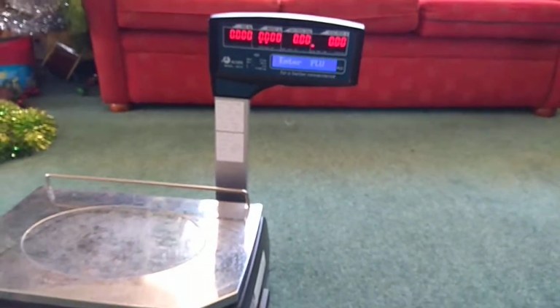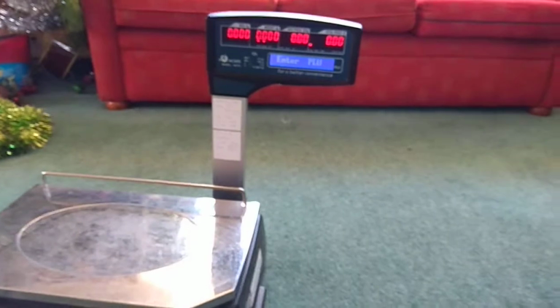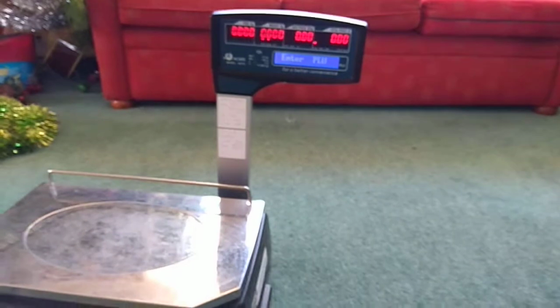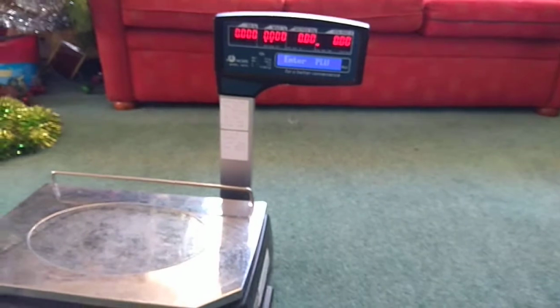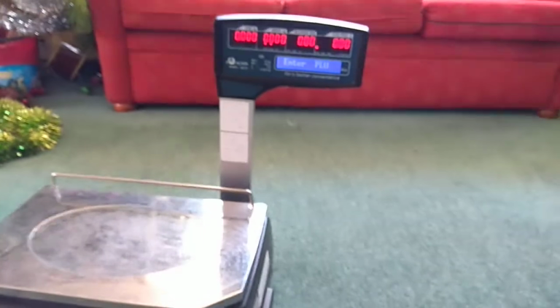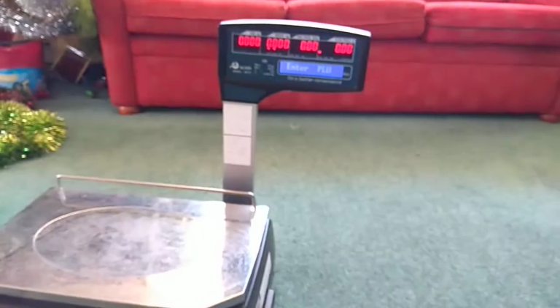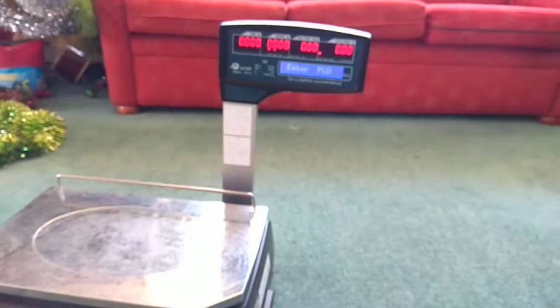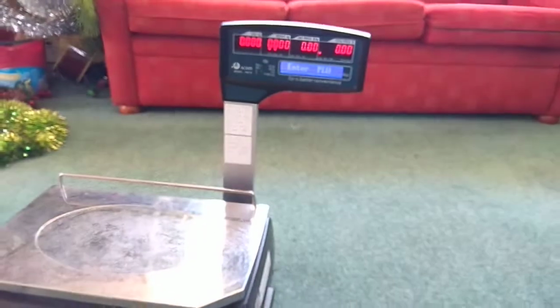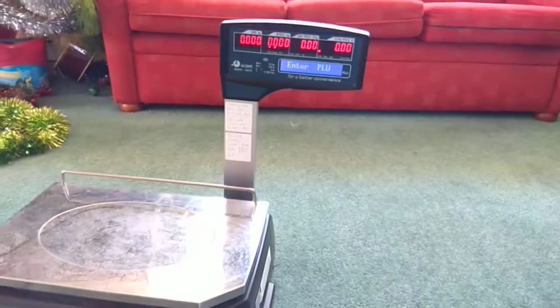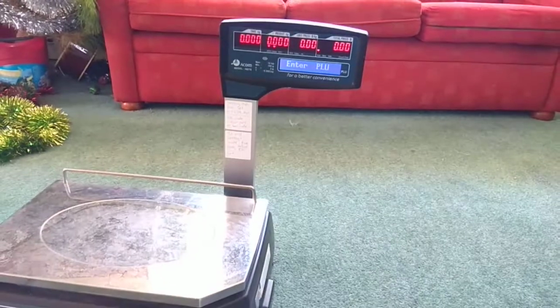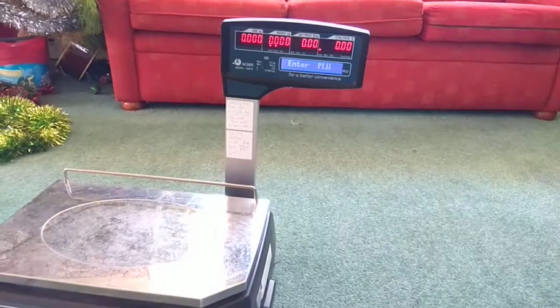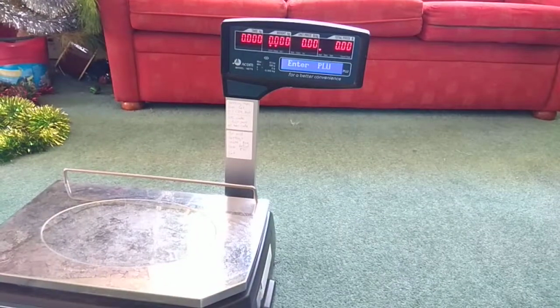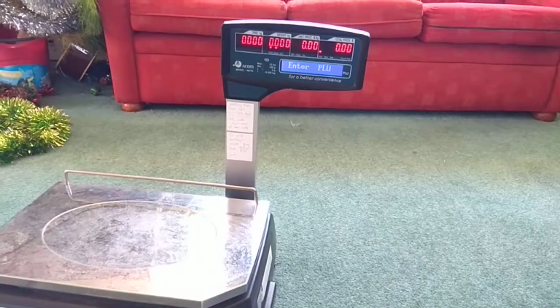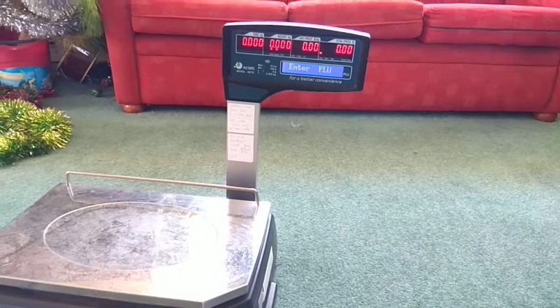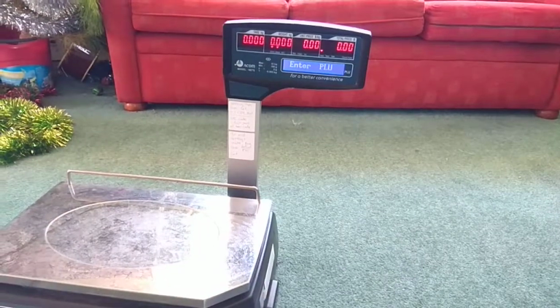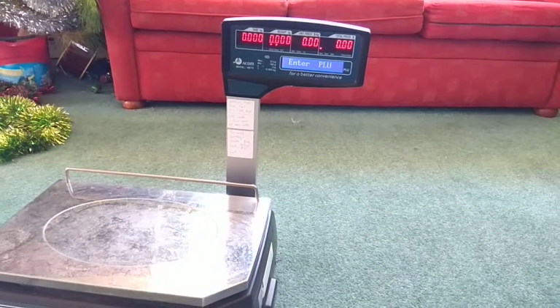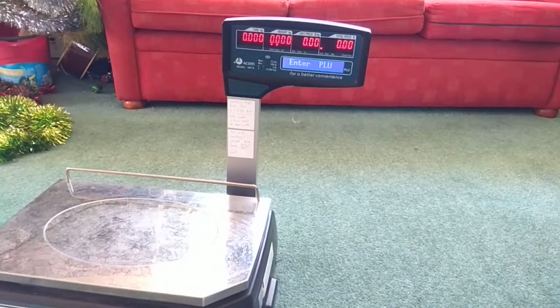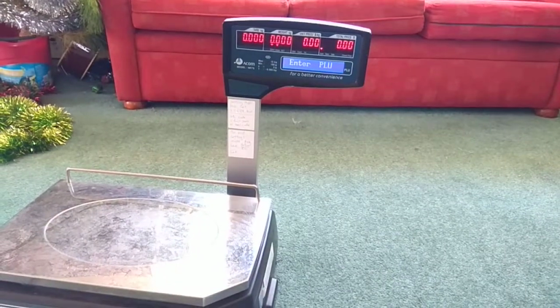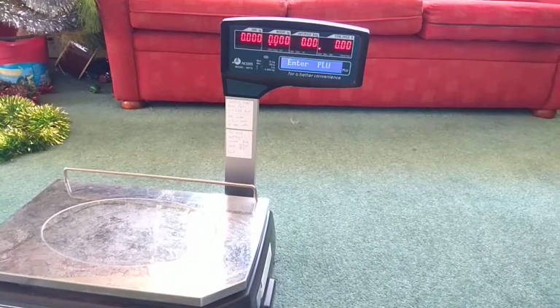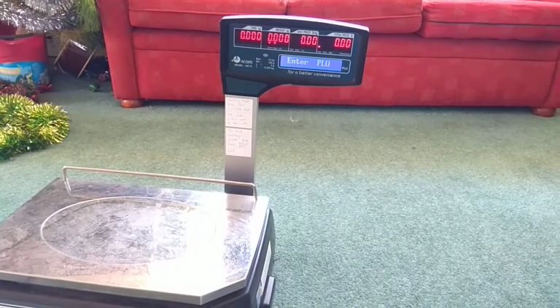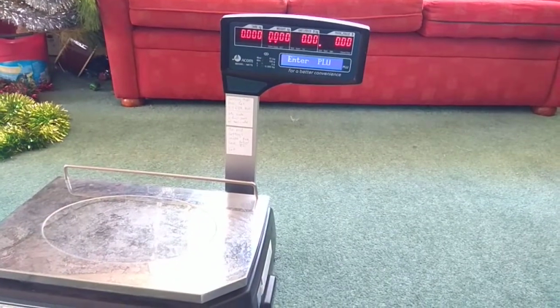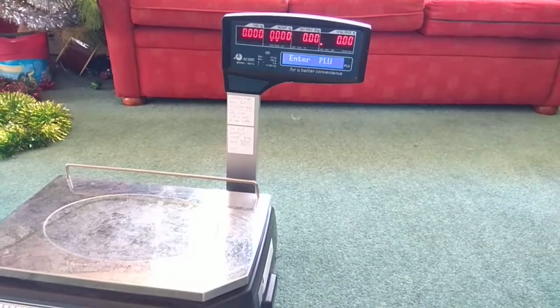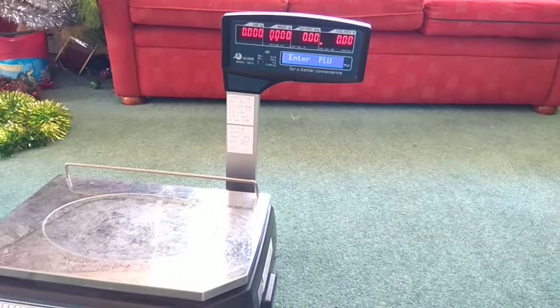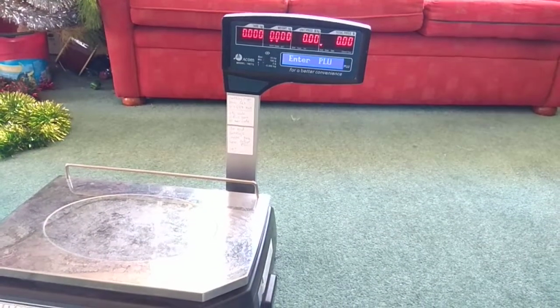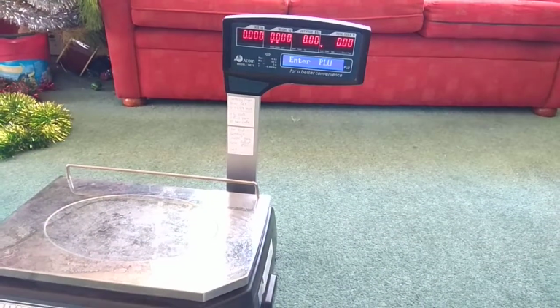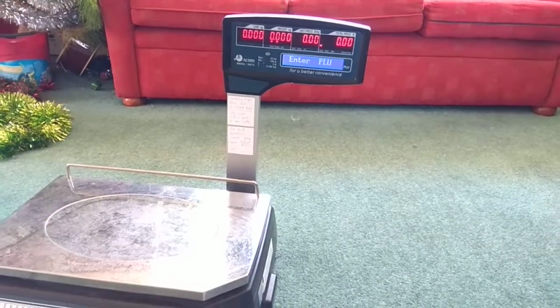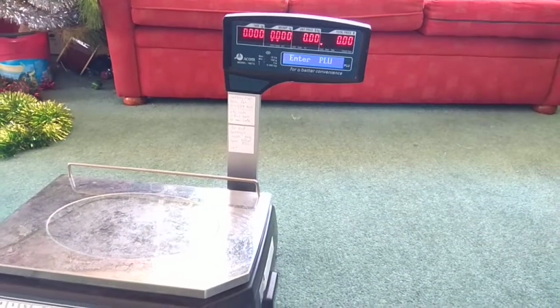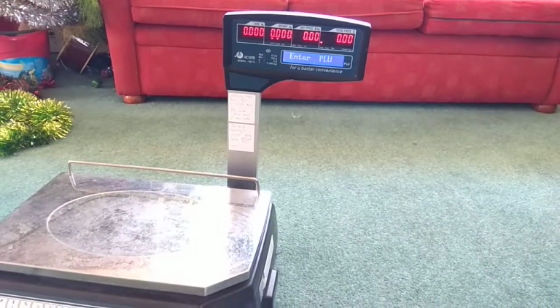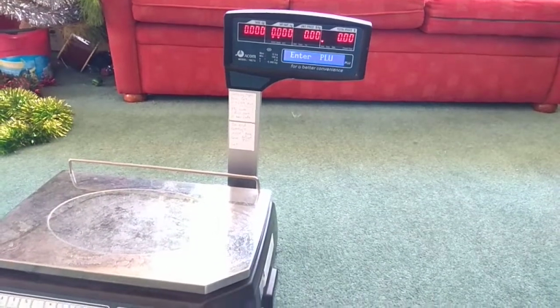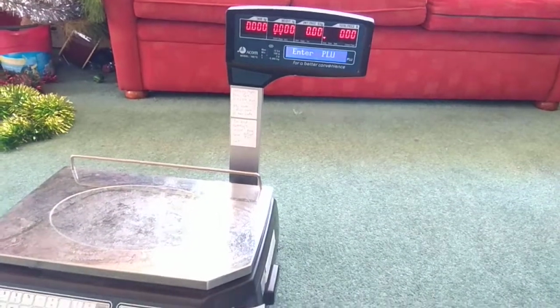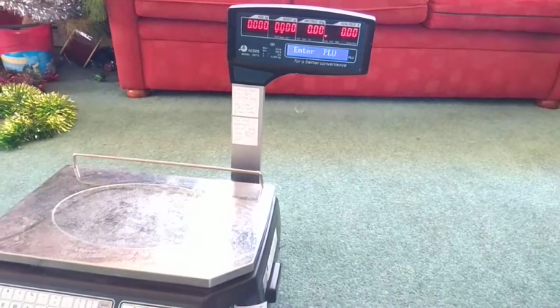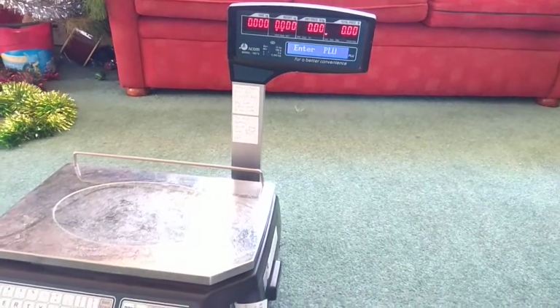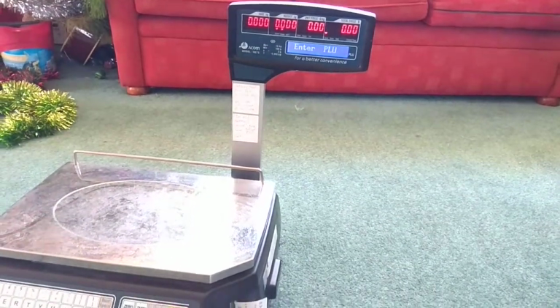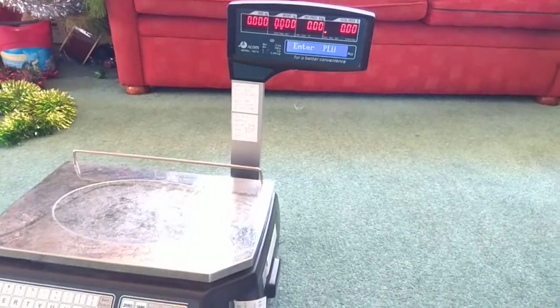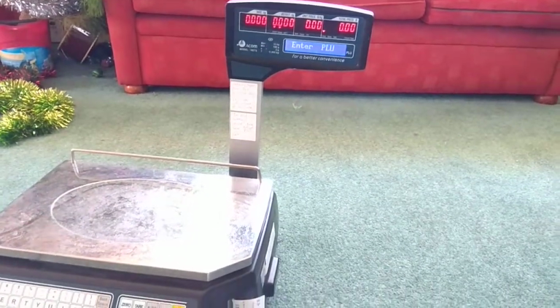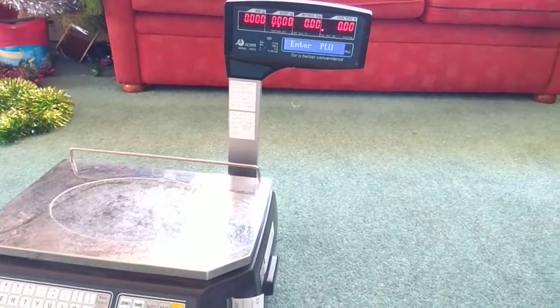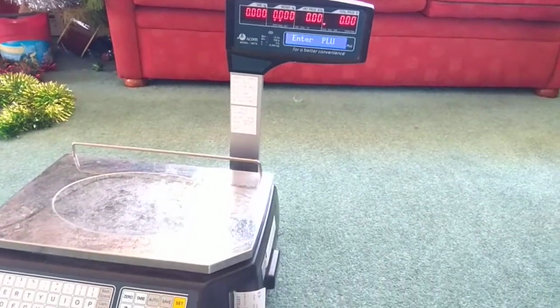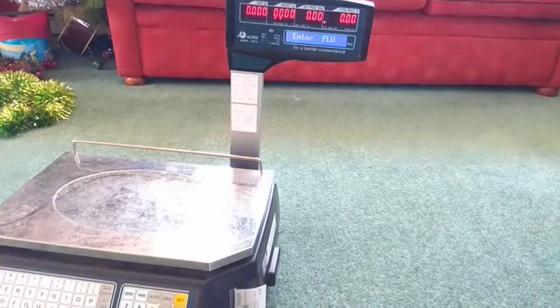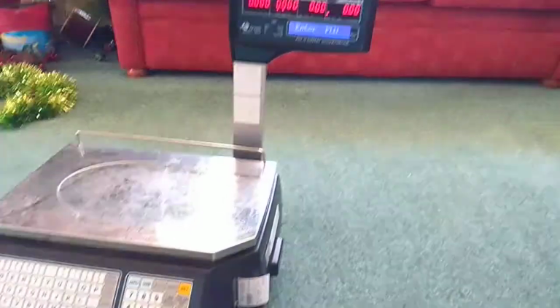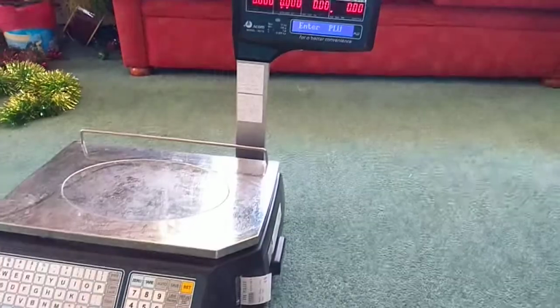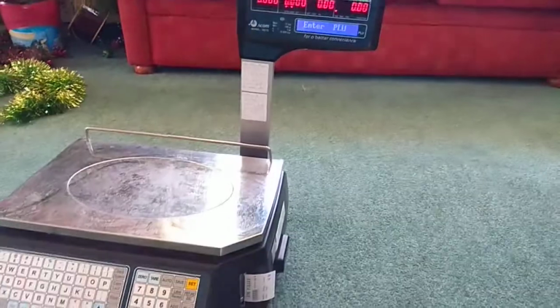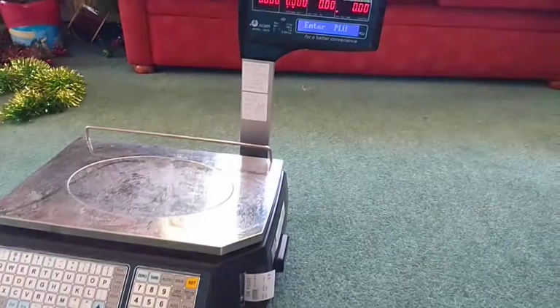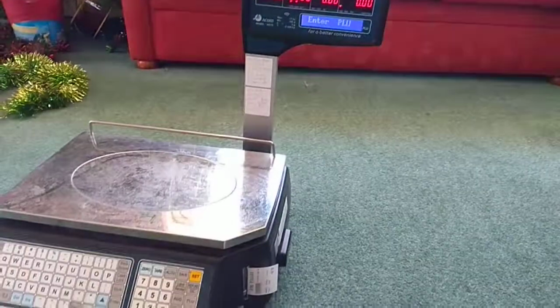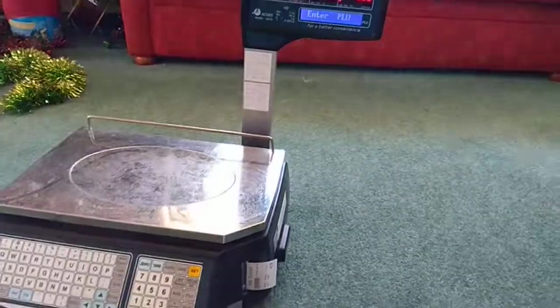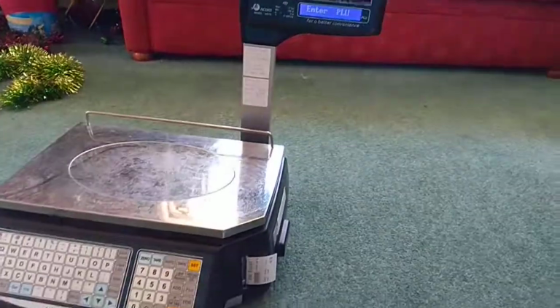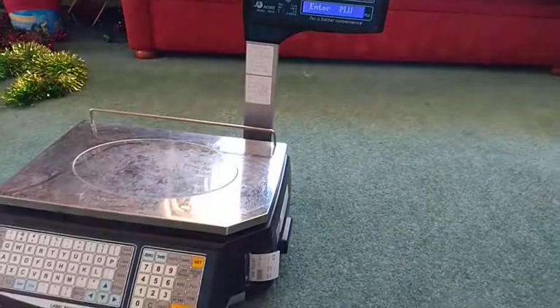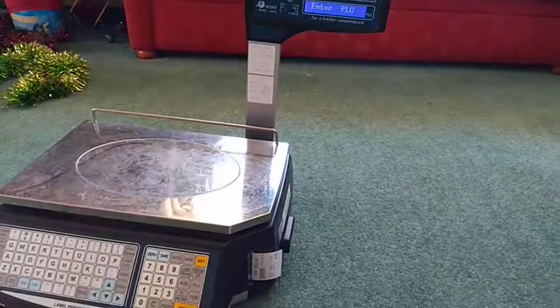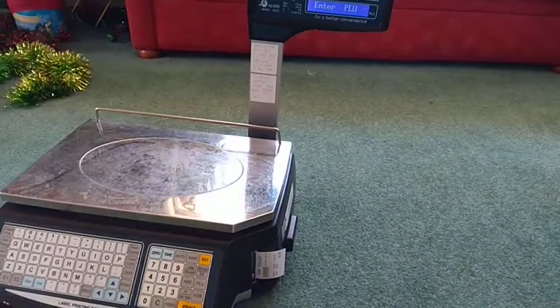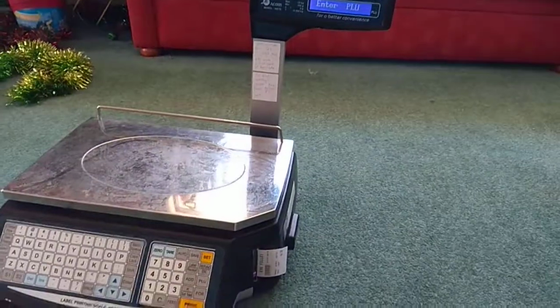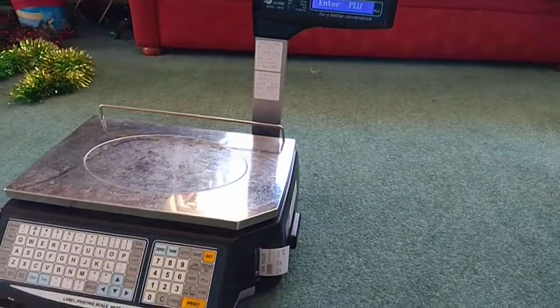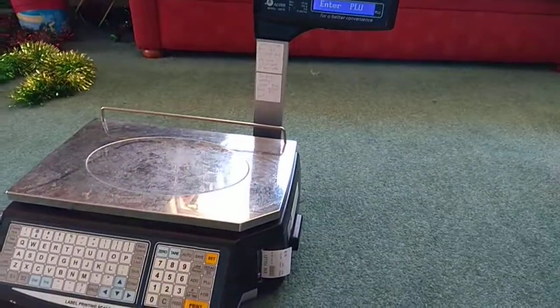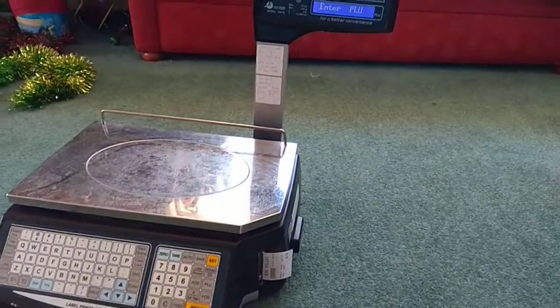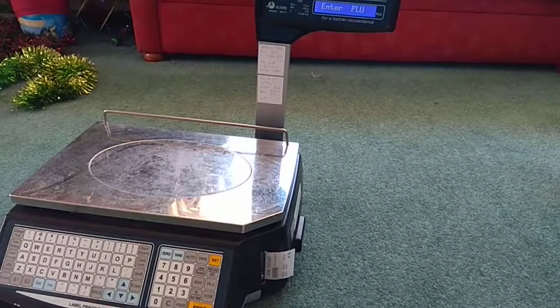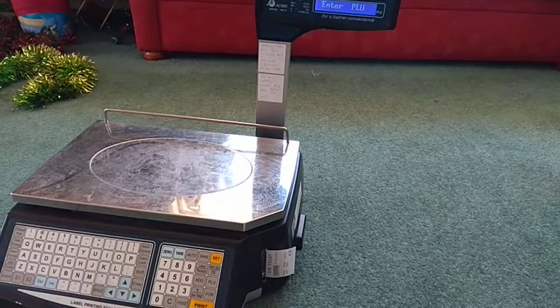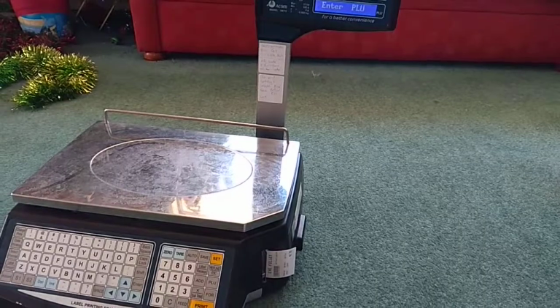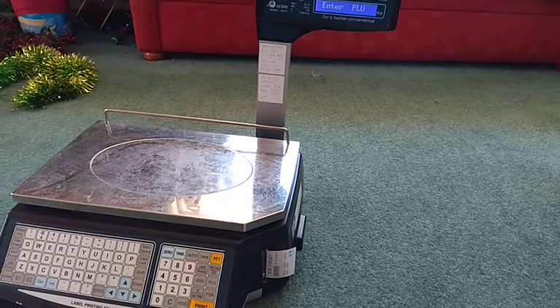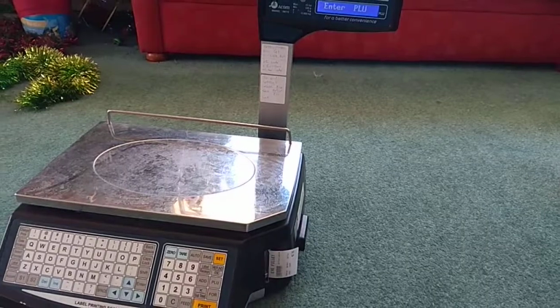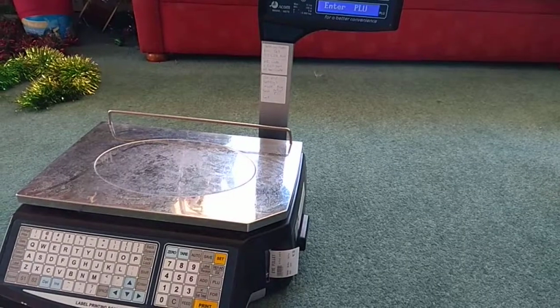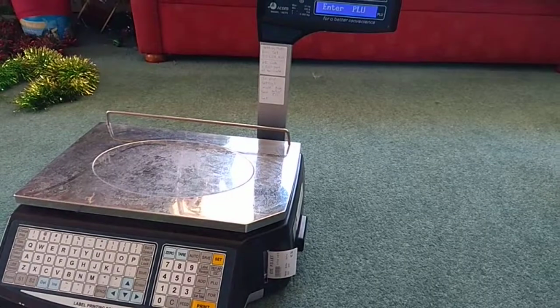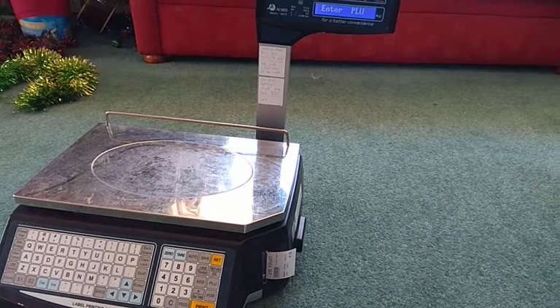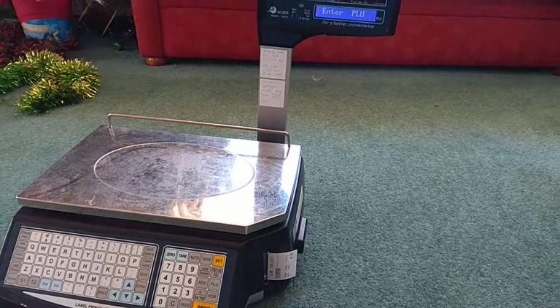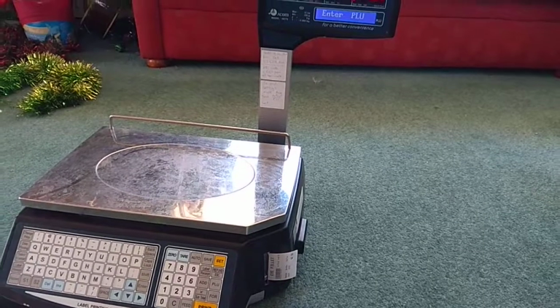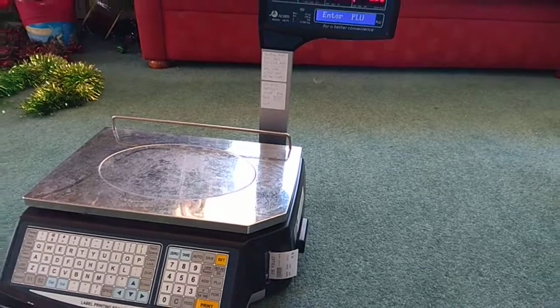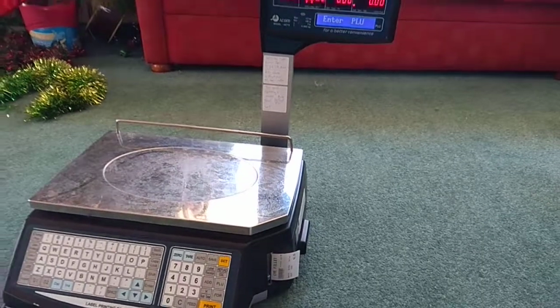I hope this video, all the way from New Zealand, has helped you out there in the world to work out your Korean set of scales.